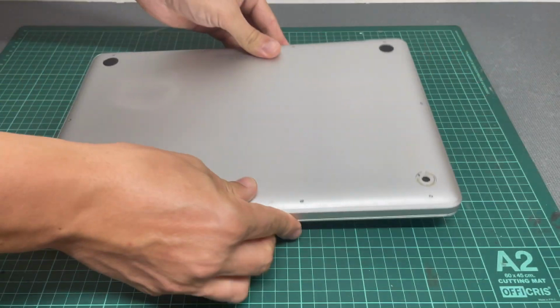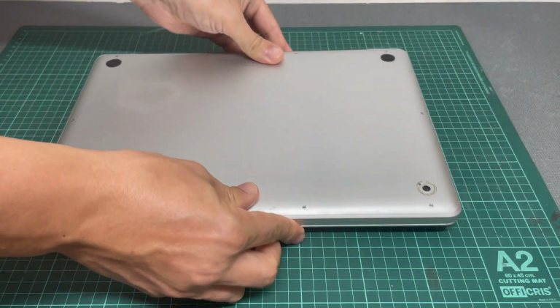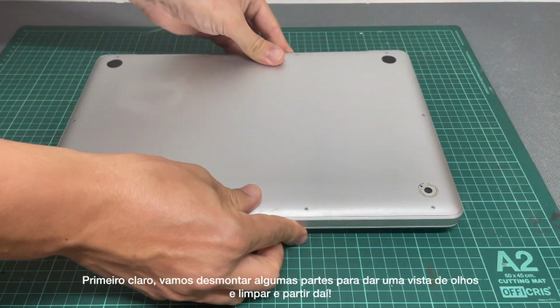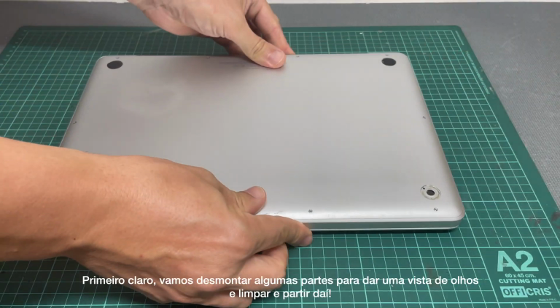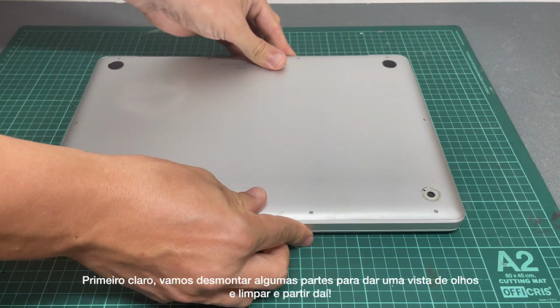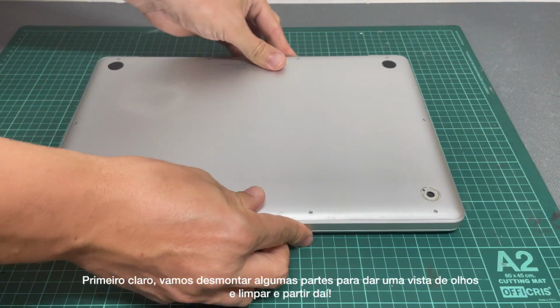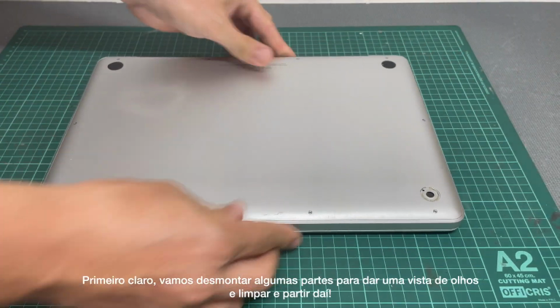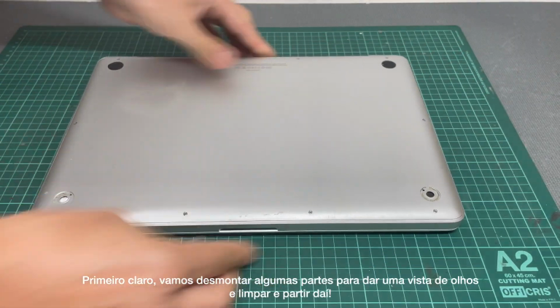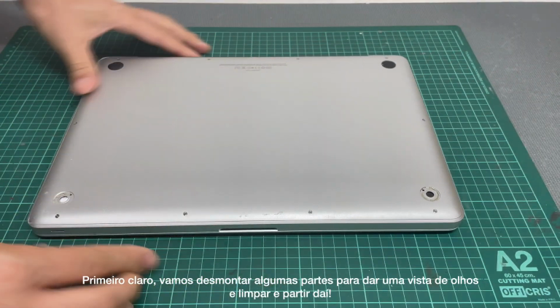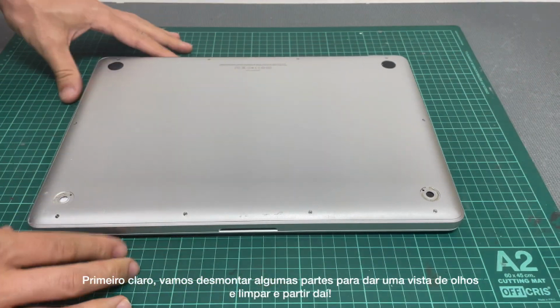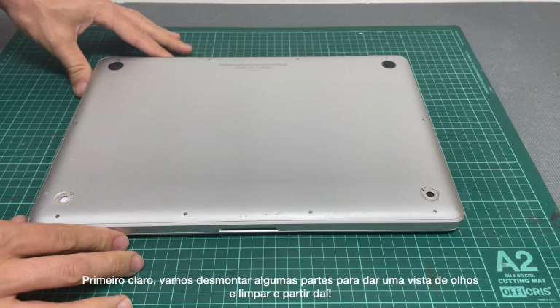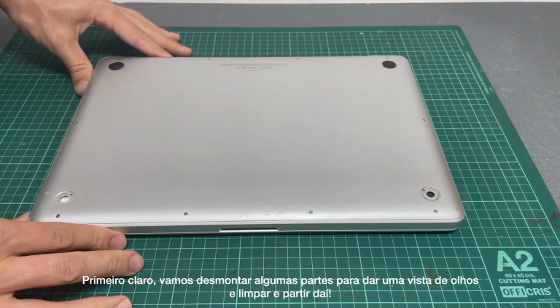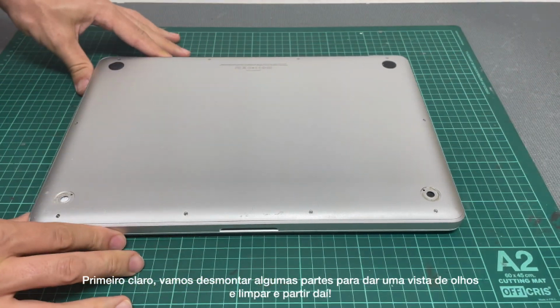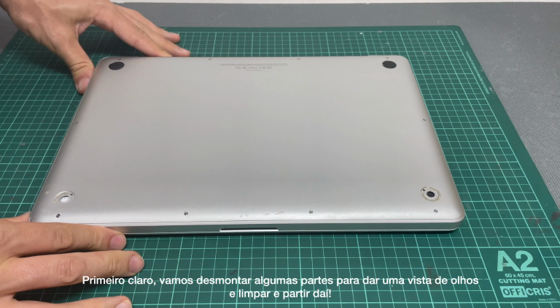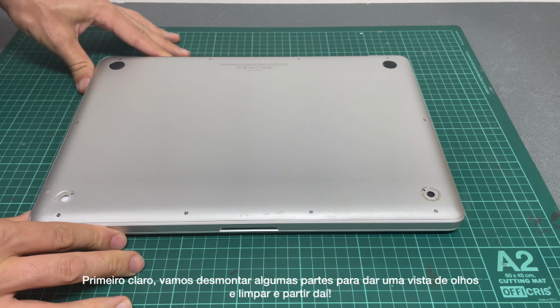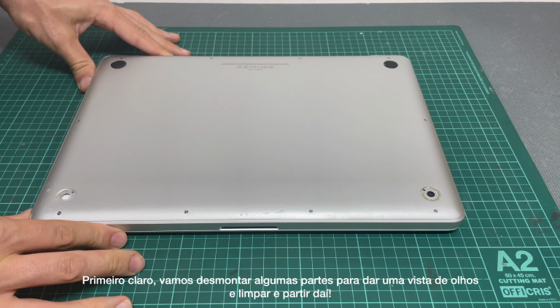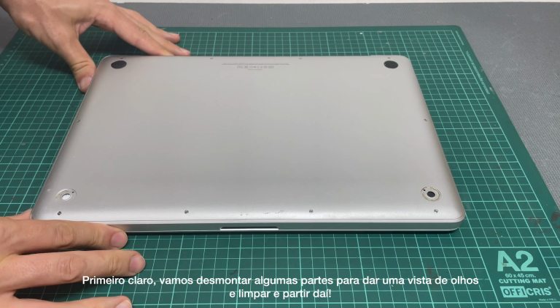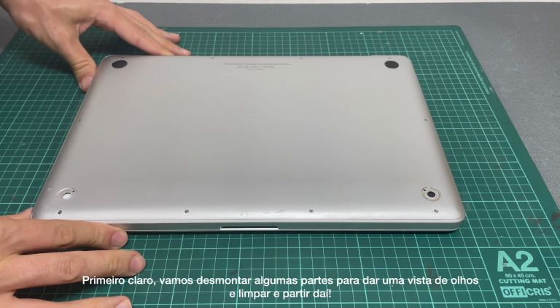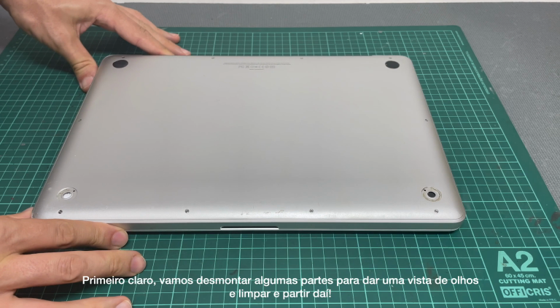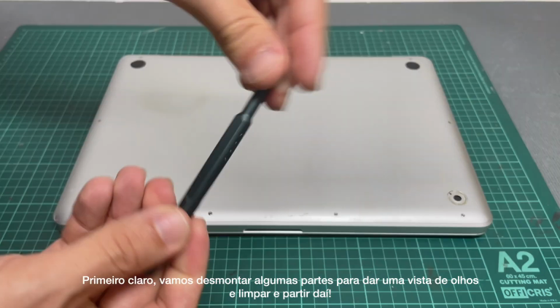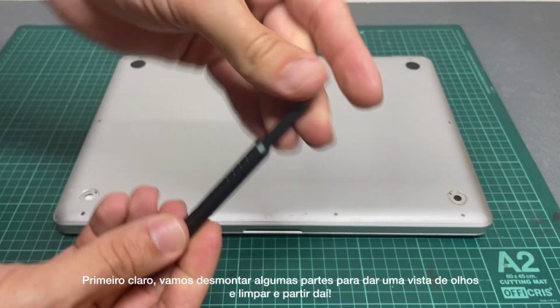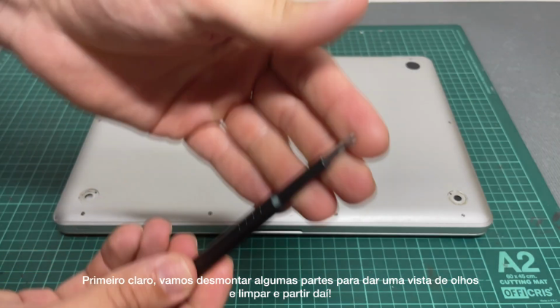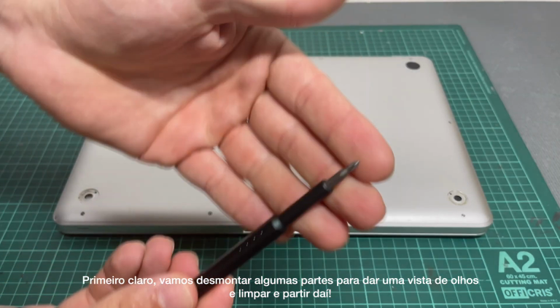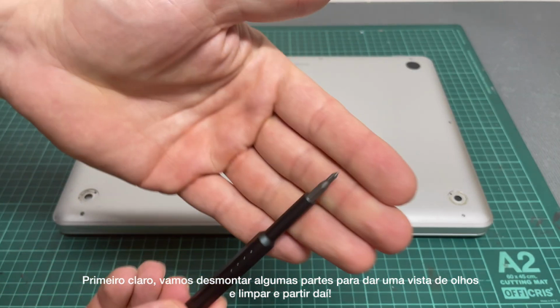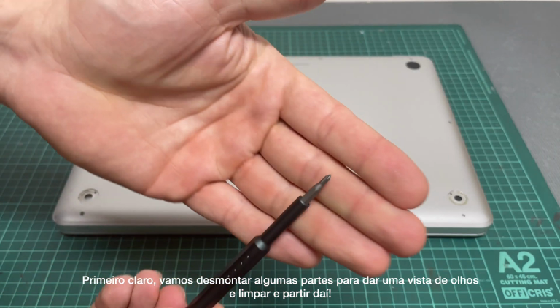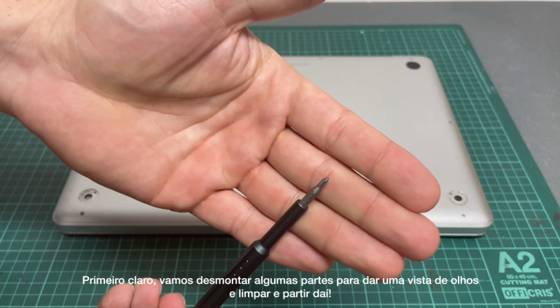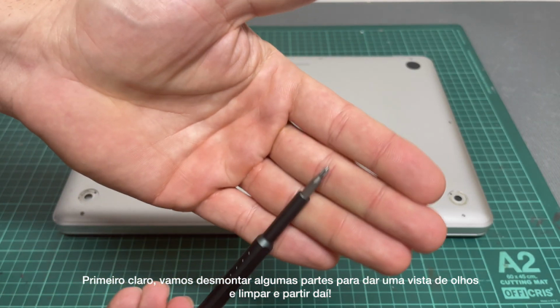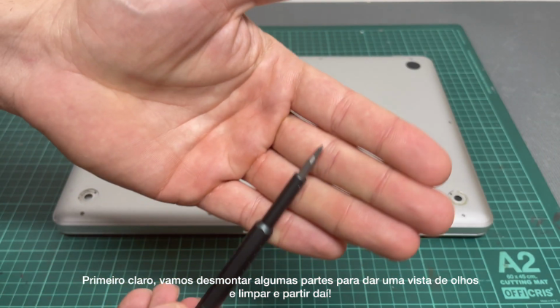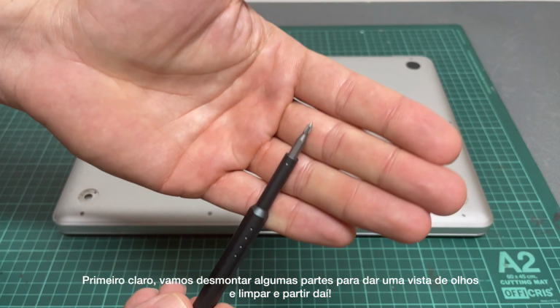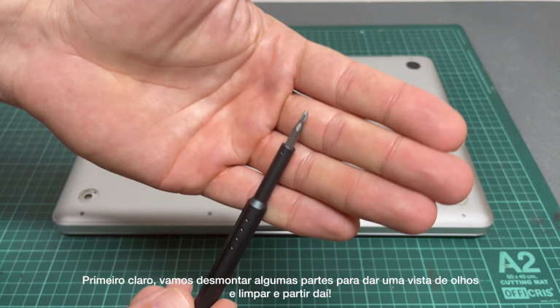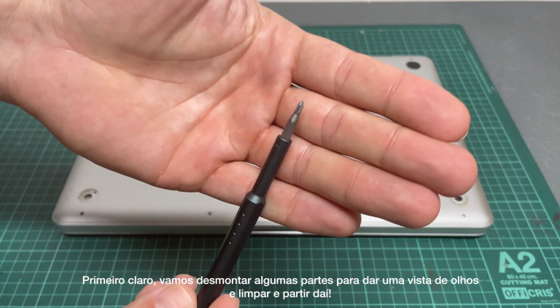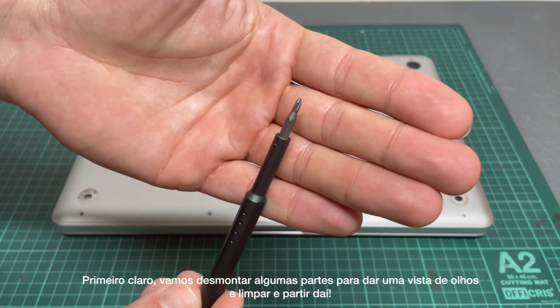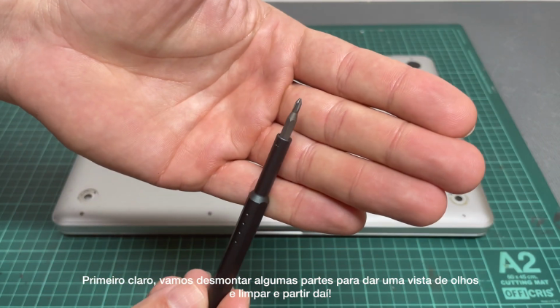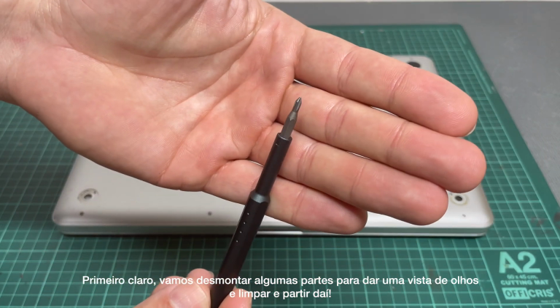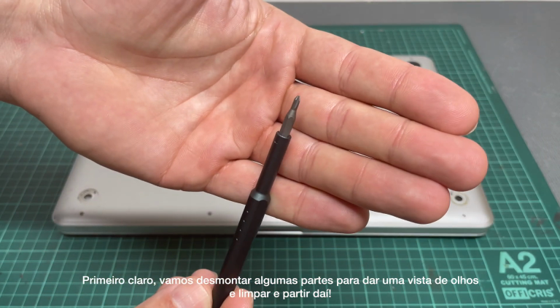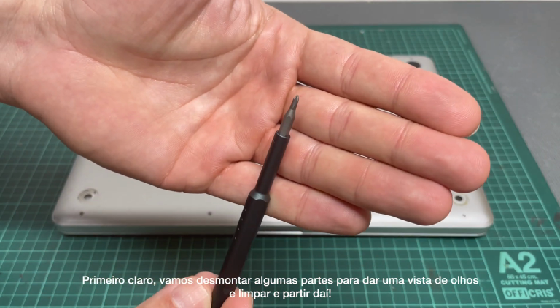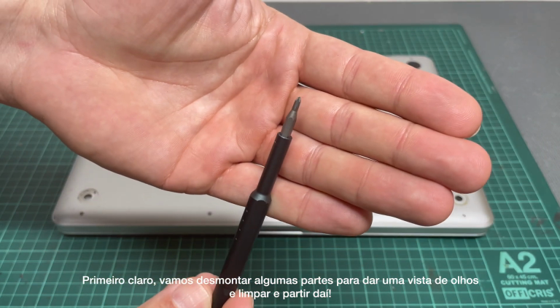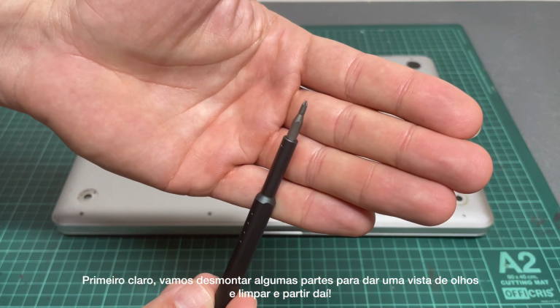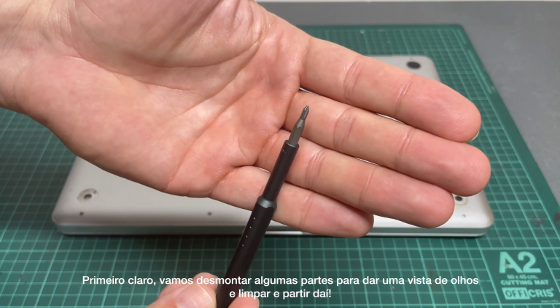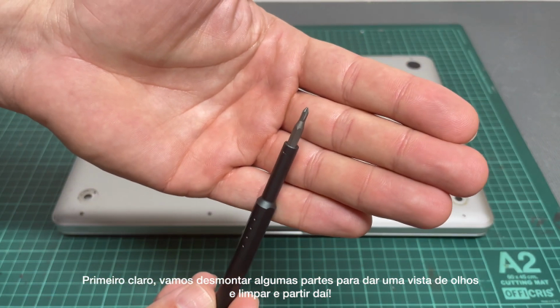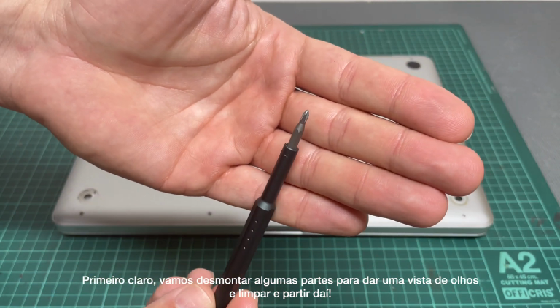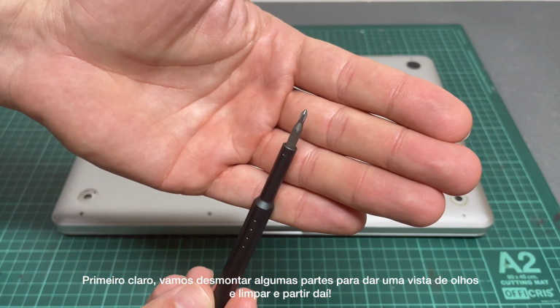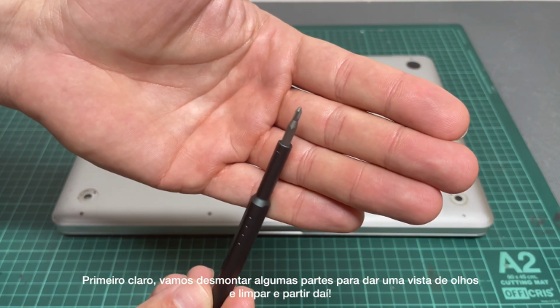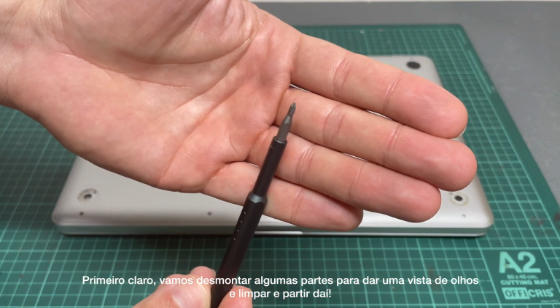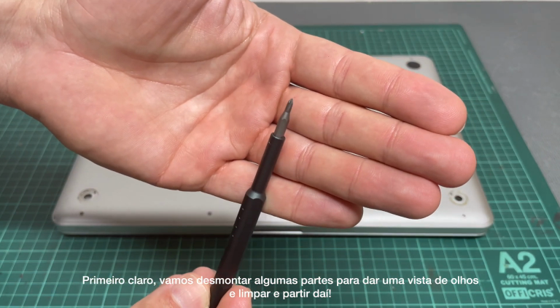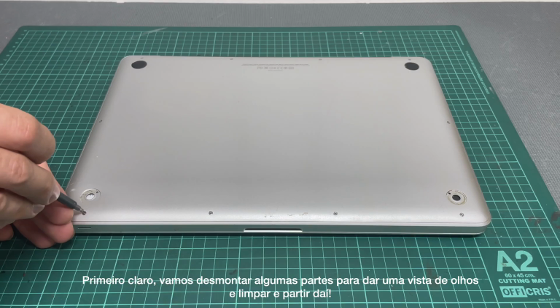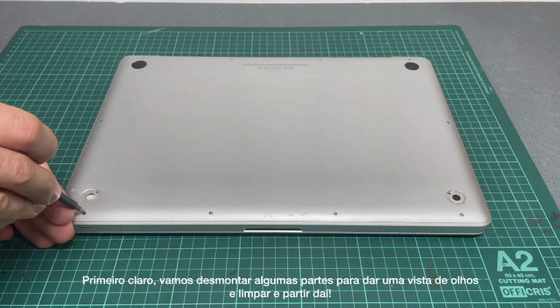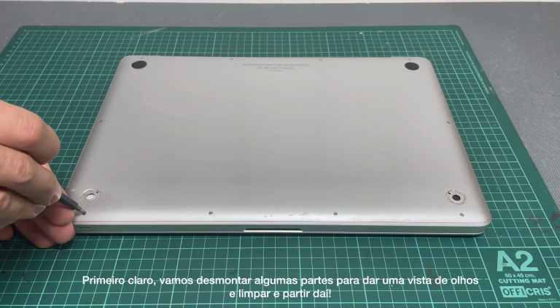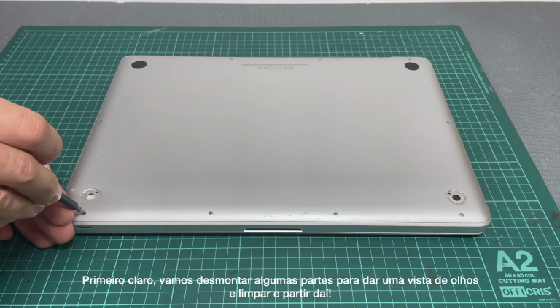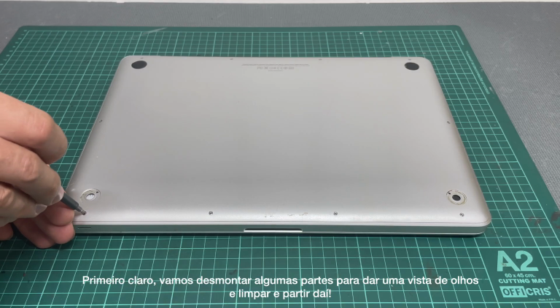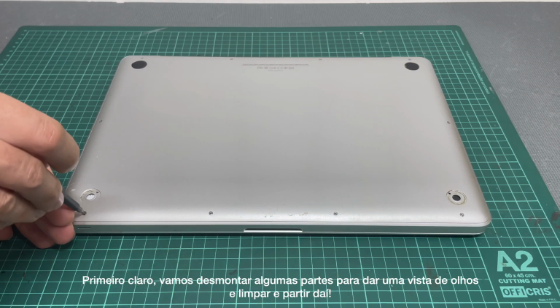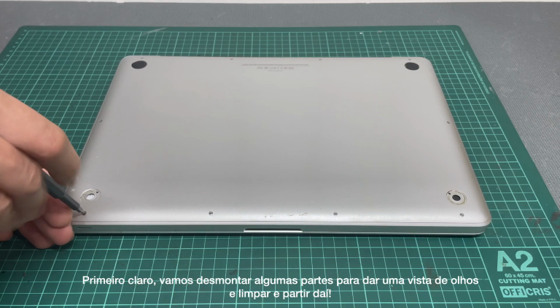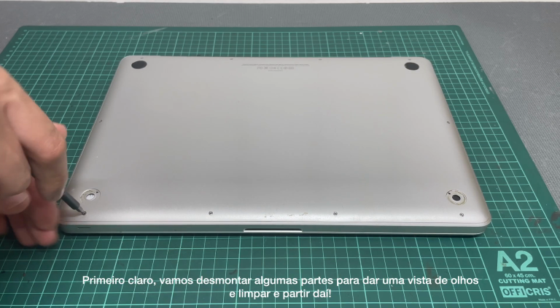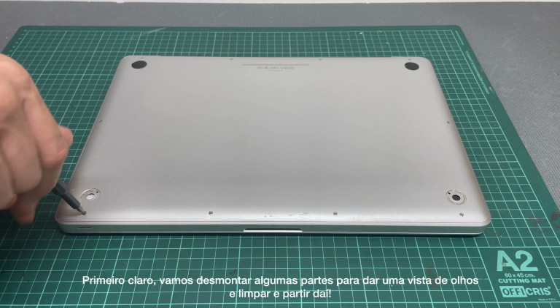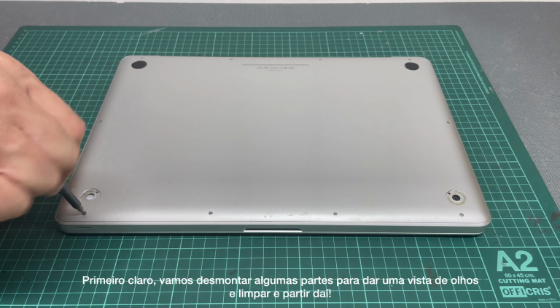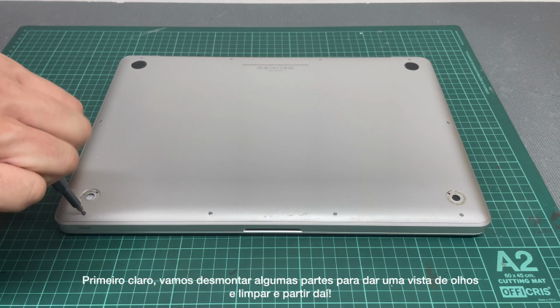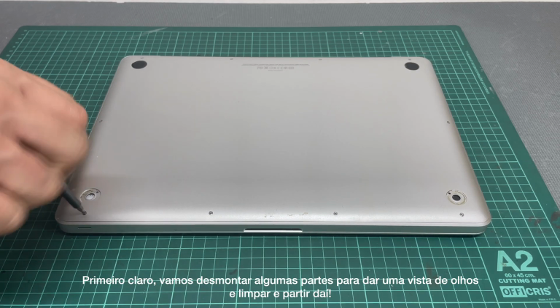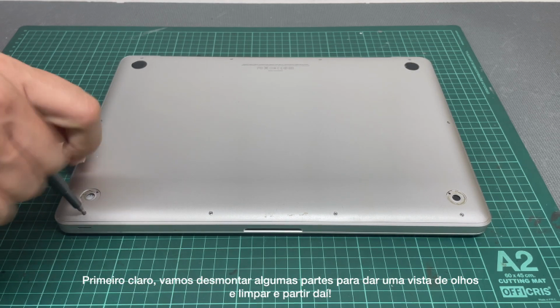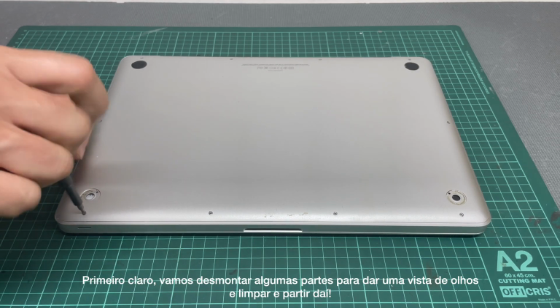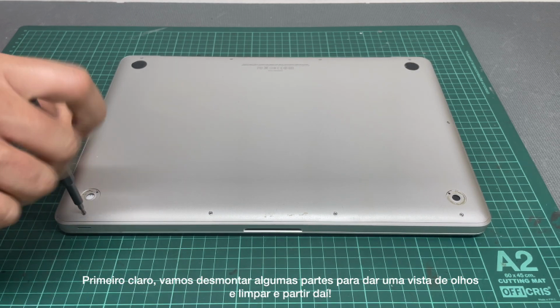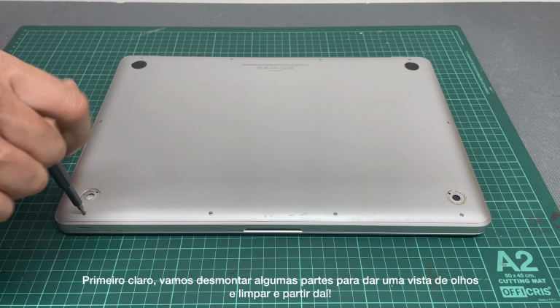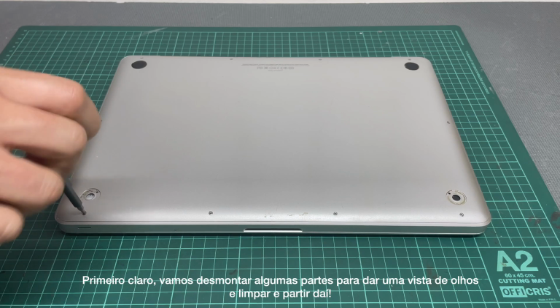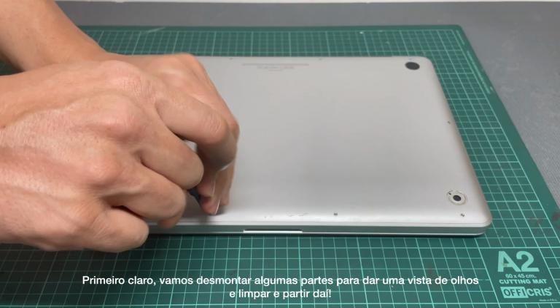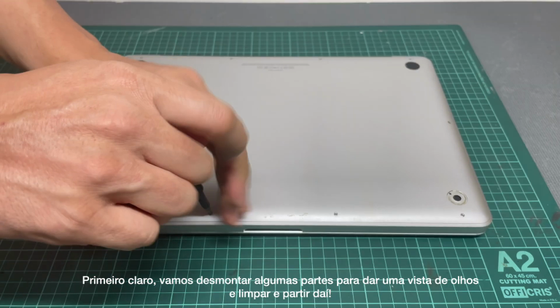First, of course, we're going to disassemble a couple of parts to clean and have a better look. So let's start from there.